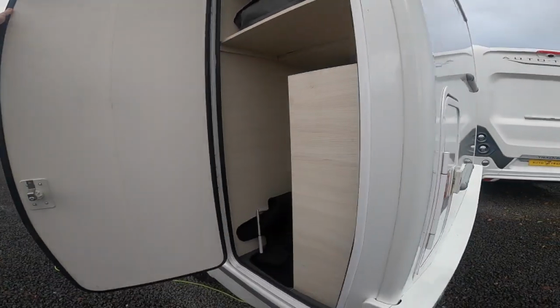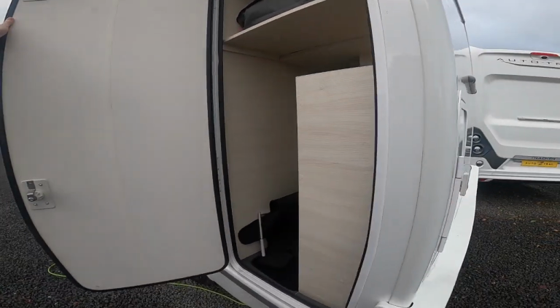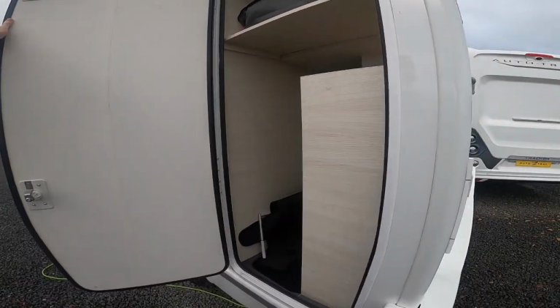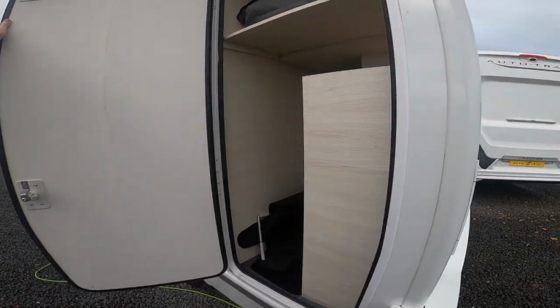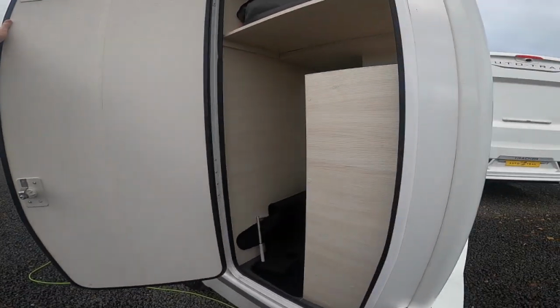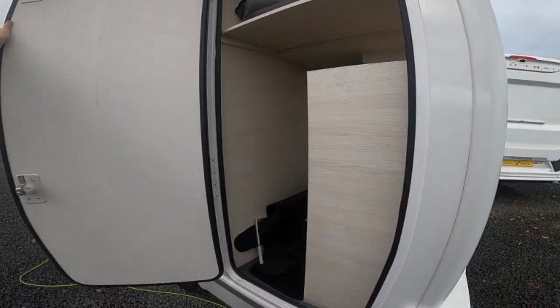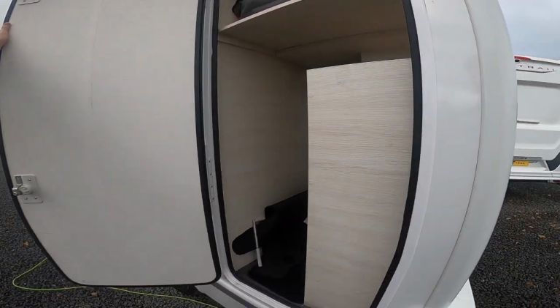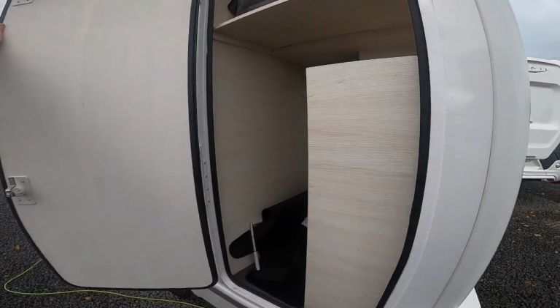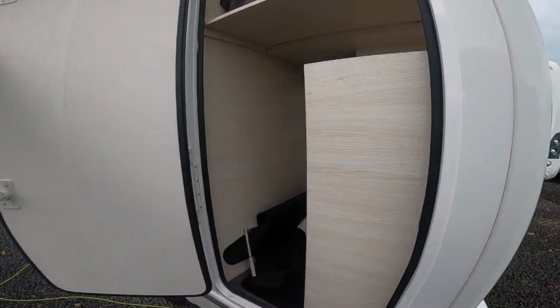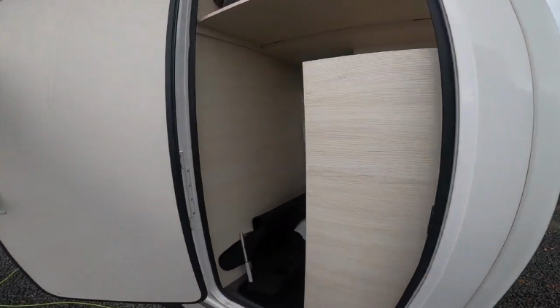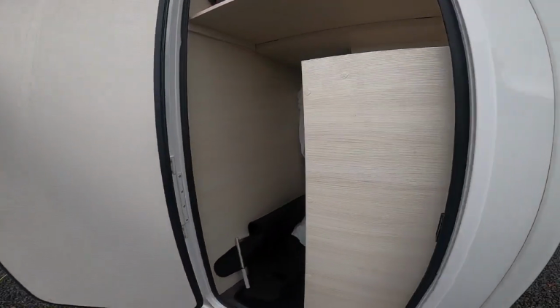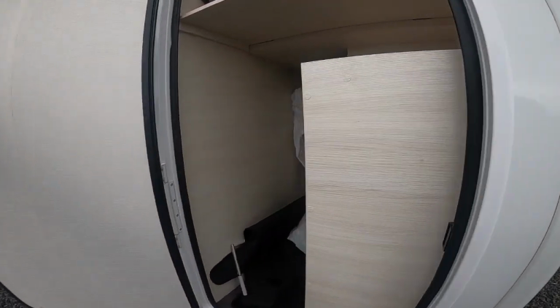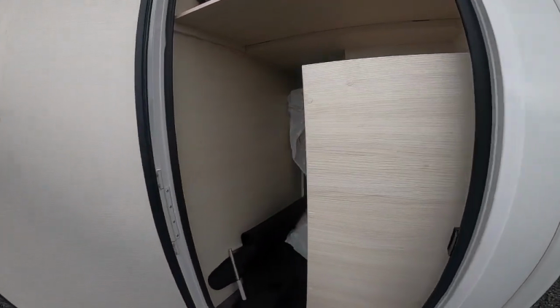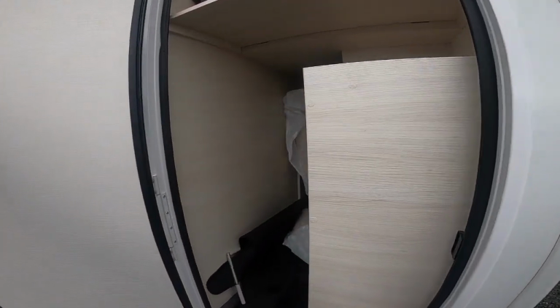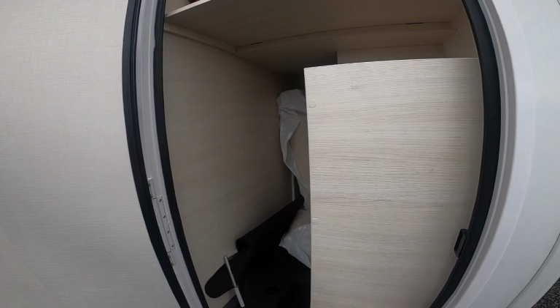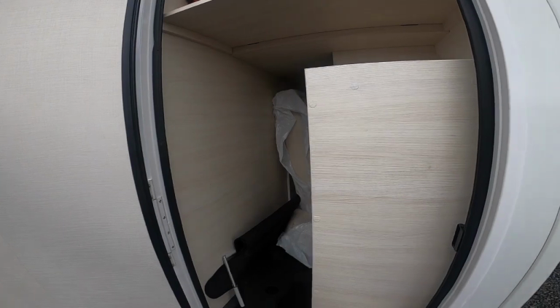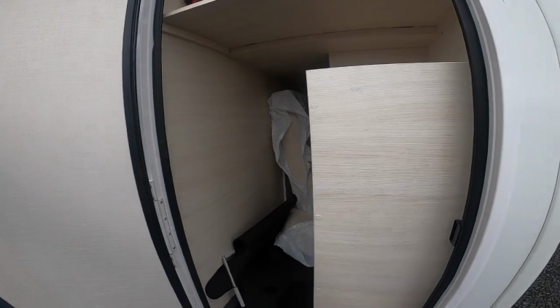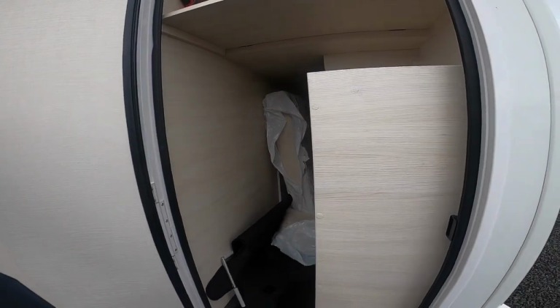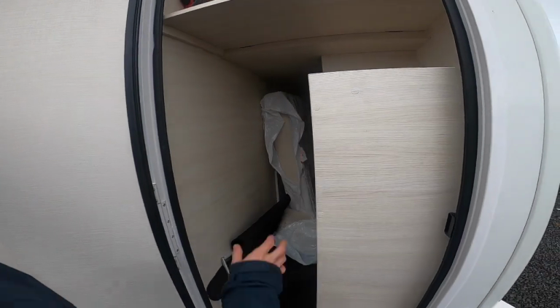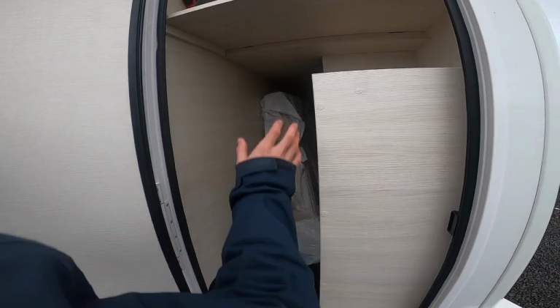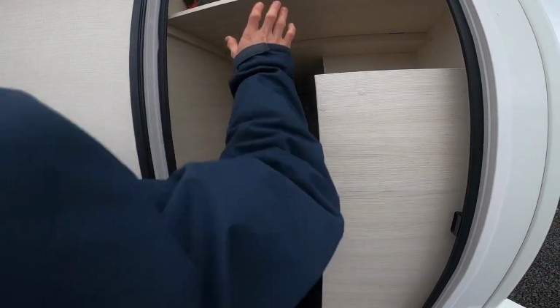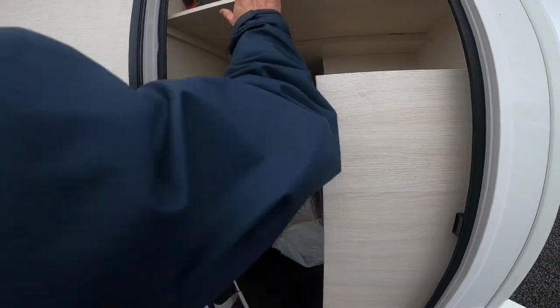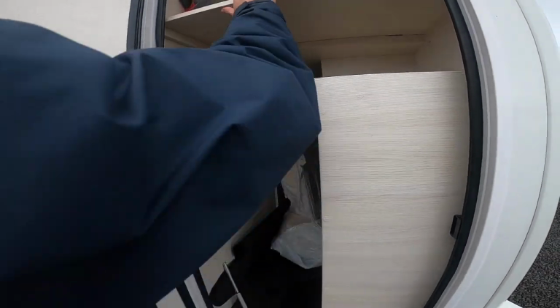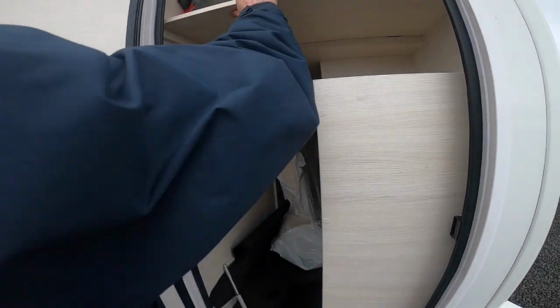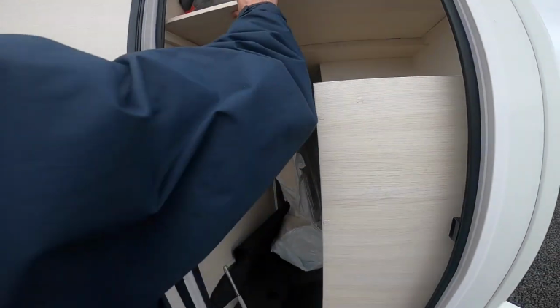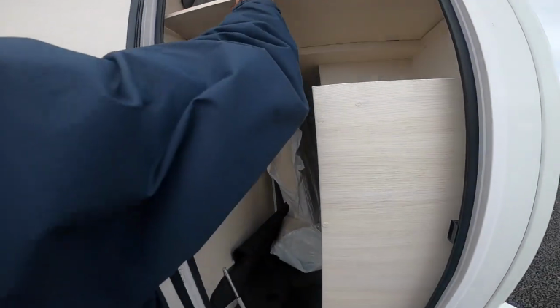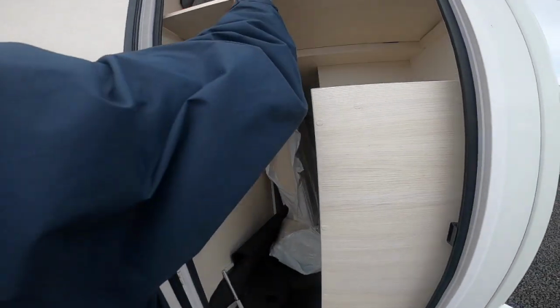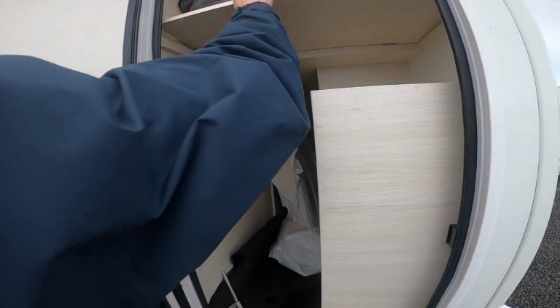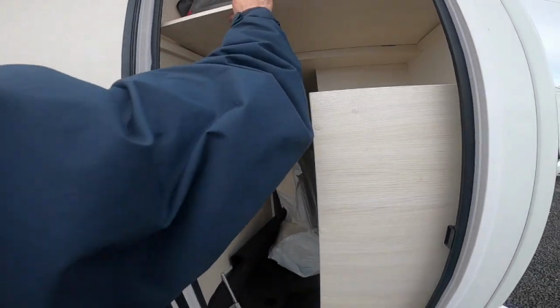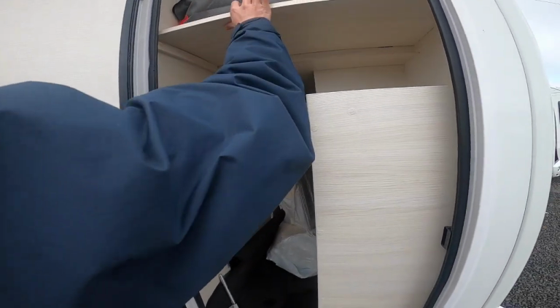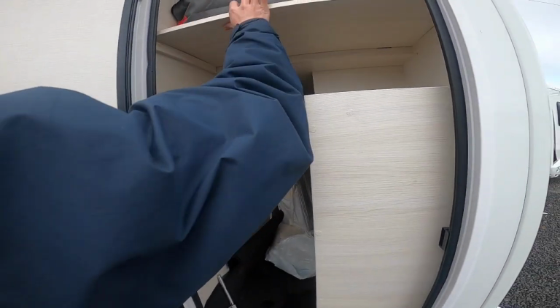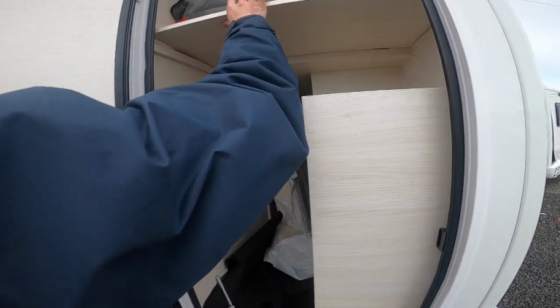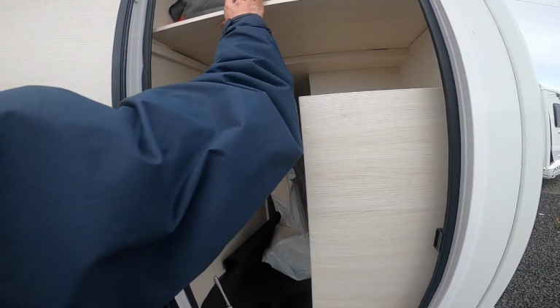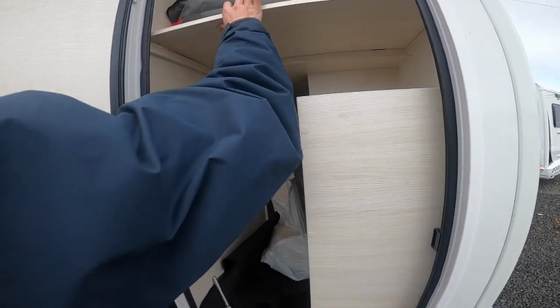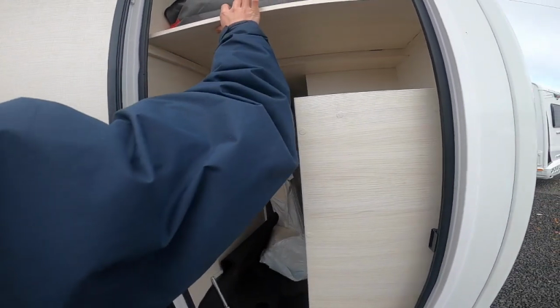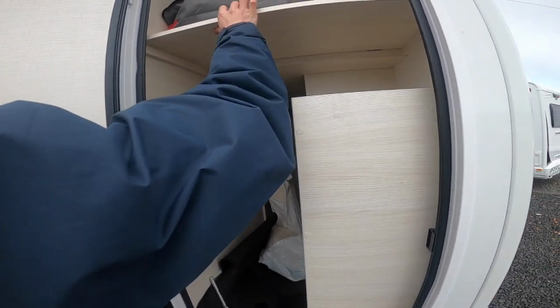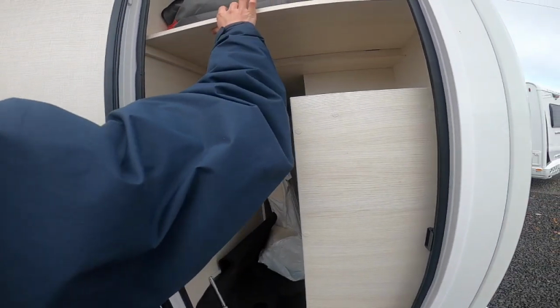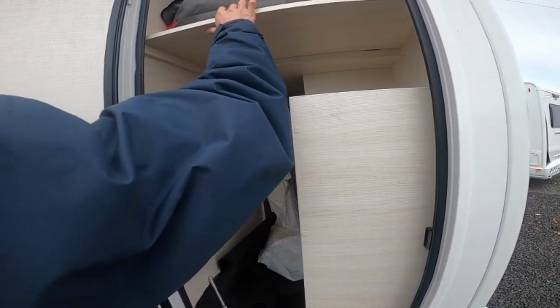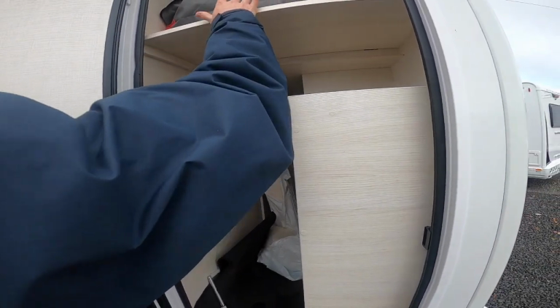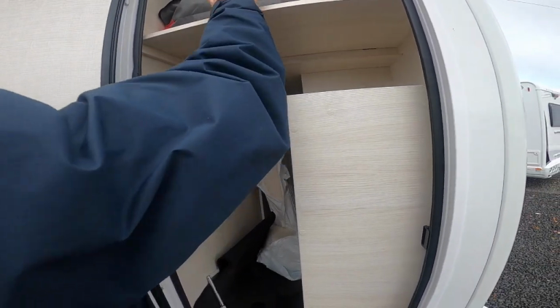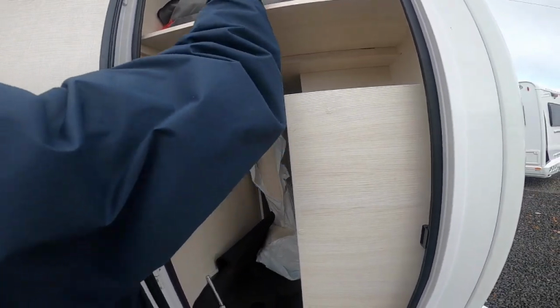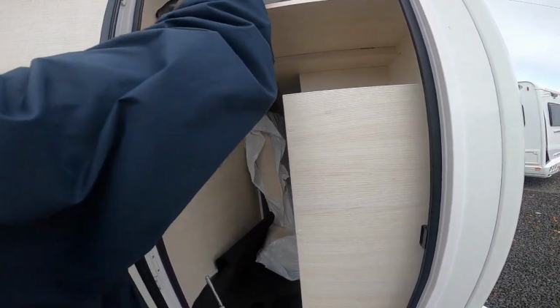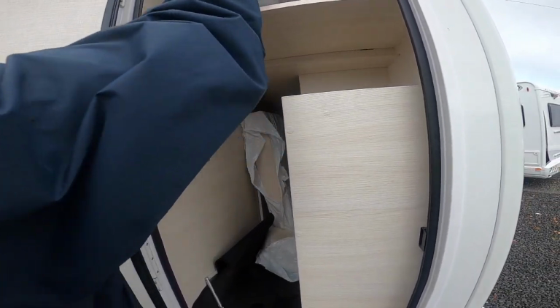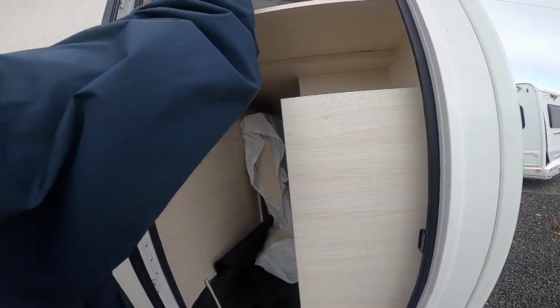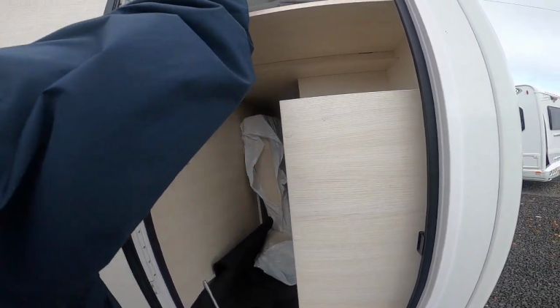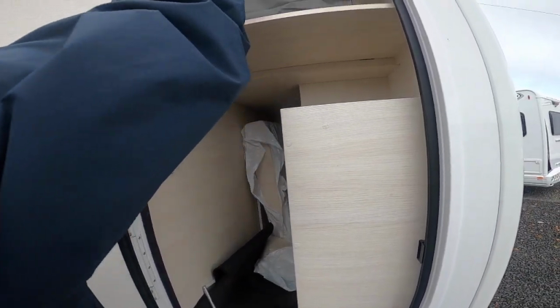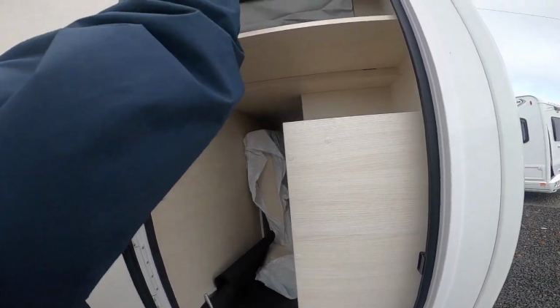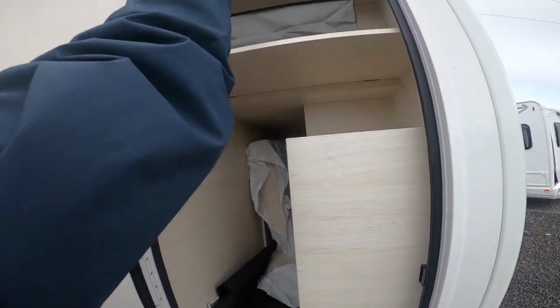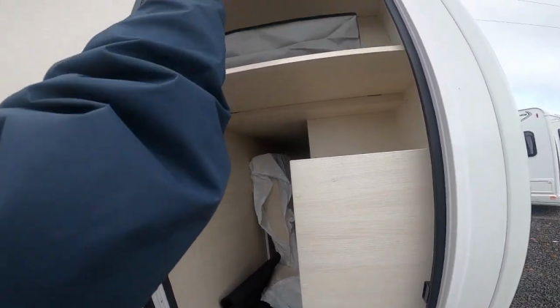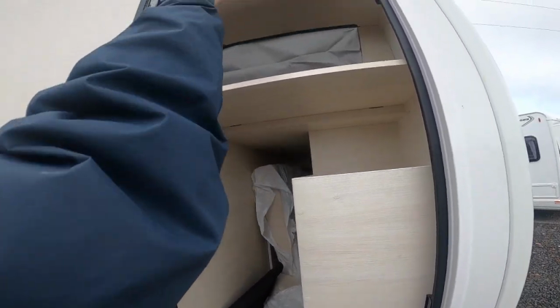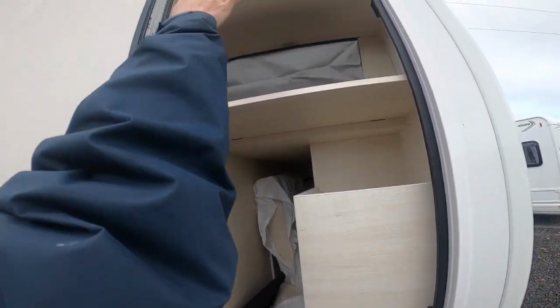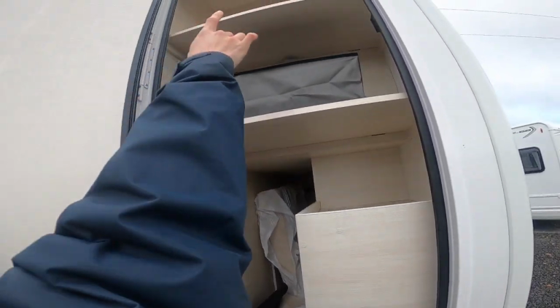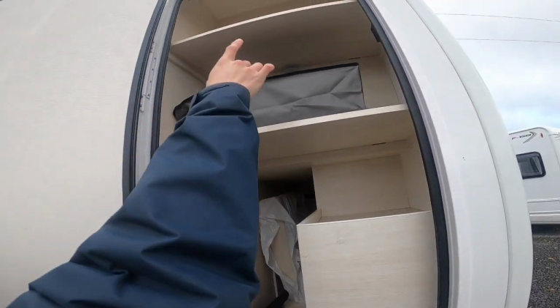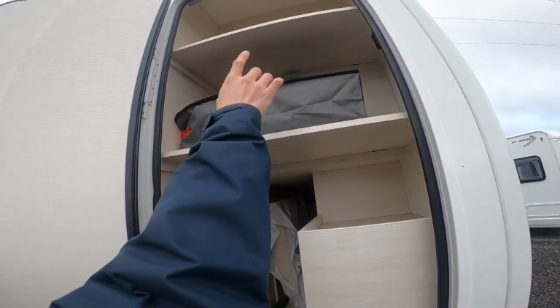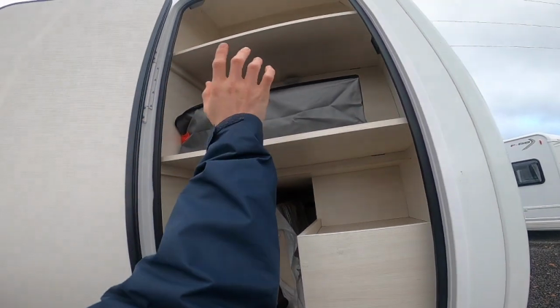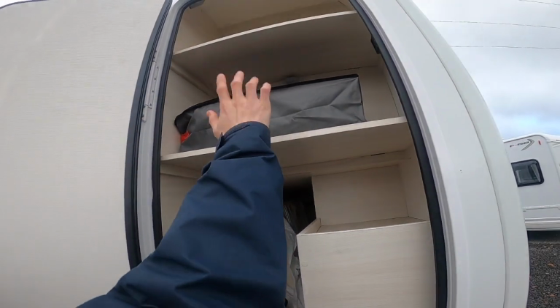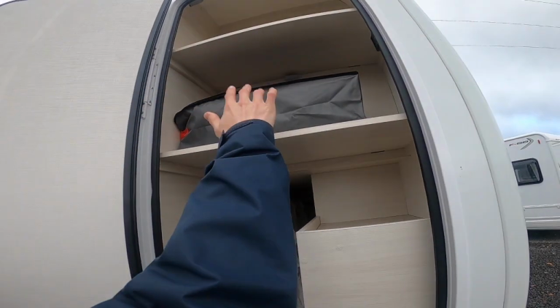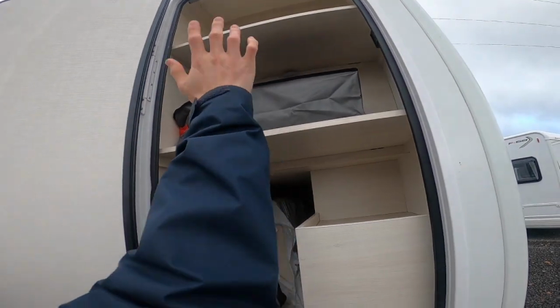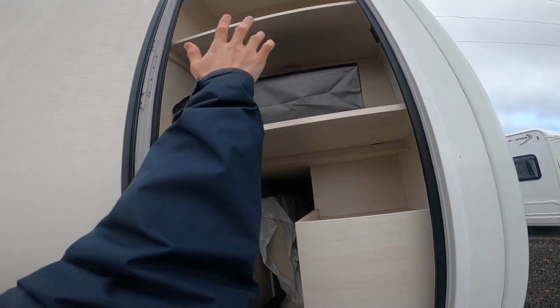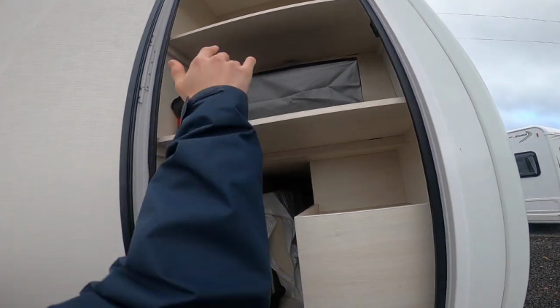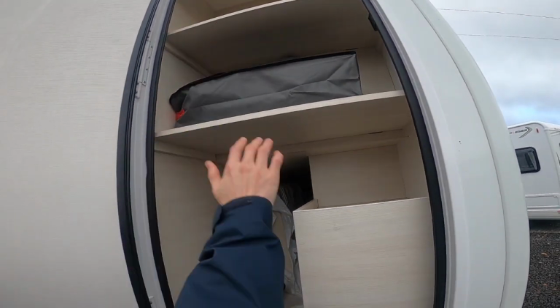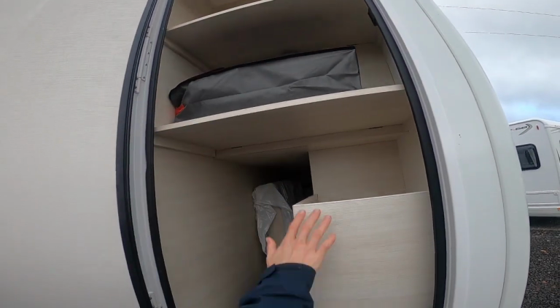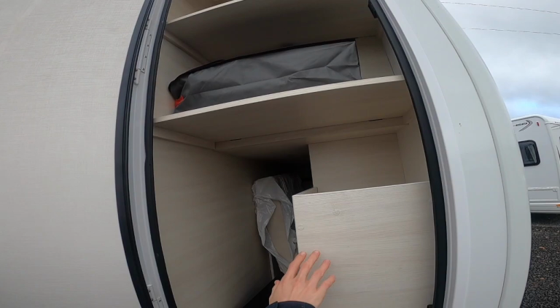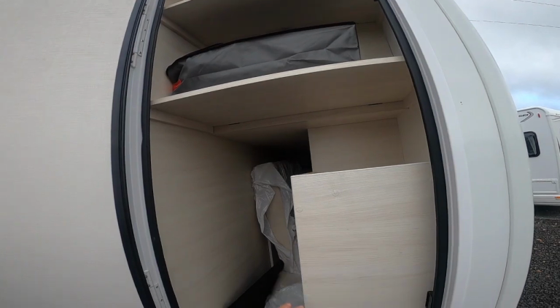On the other side of the garage you've got shelves which just lift up and are on hinges, so you've got turnbuckles to put them away.